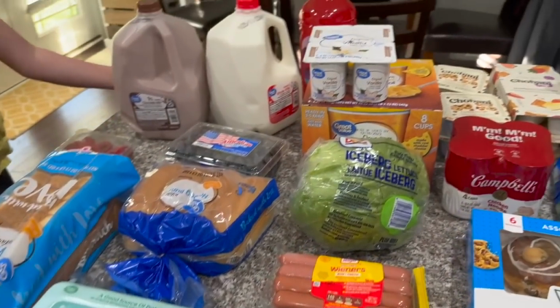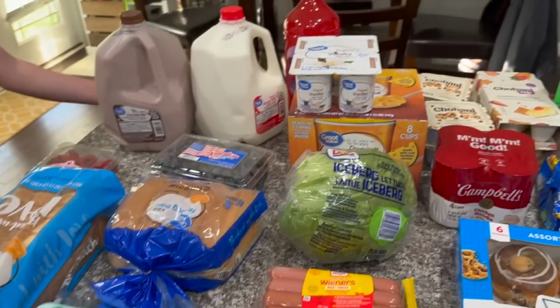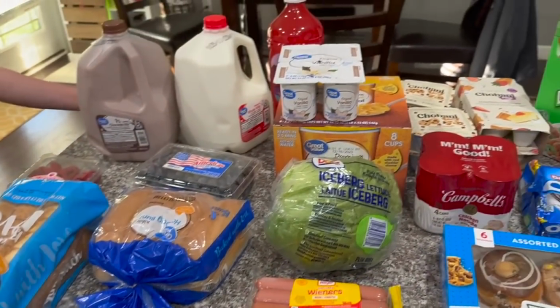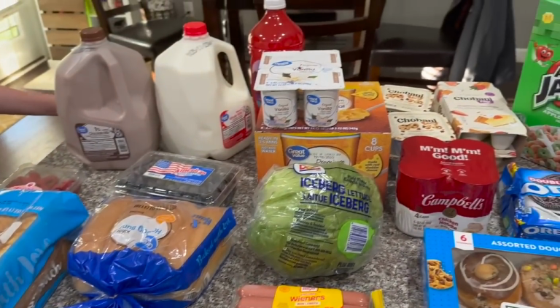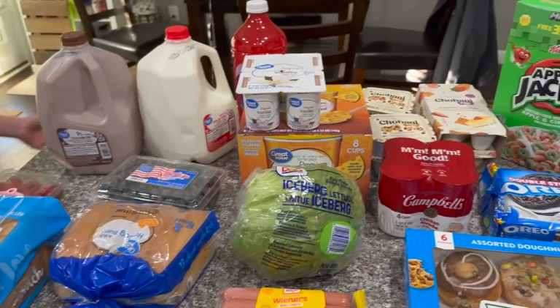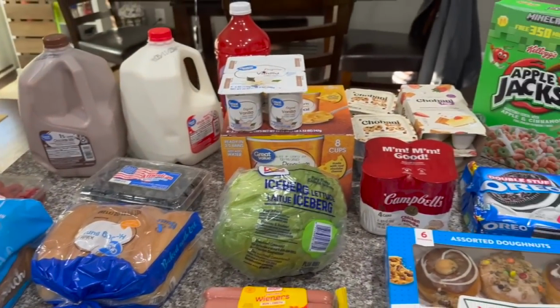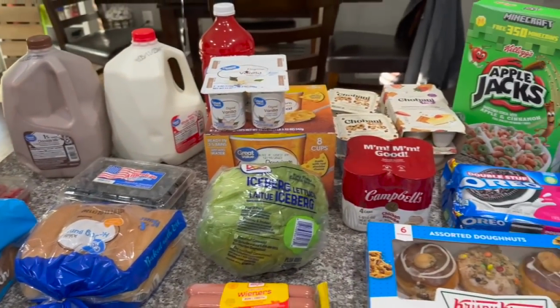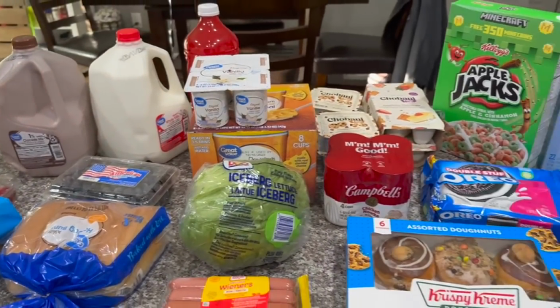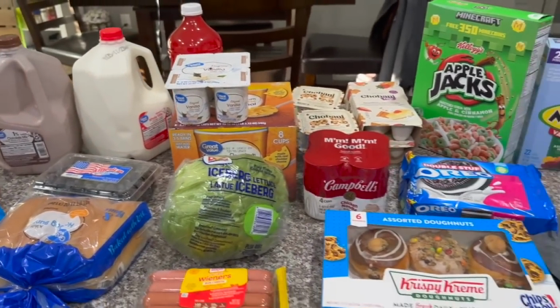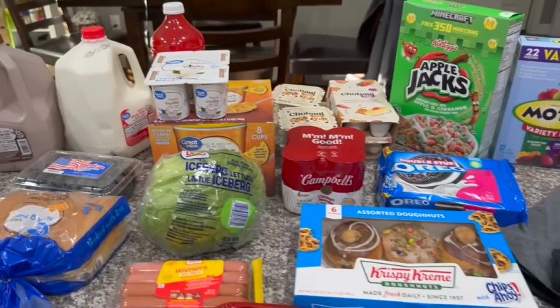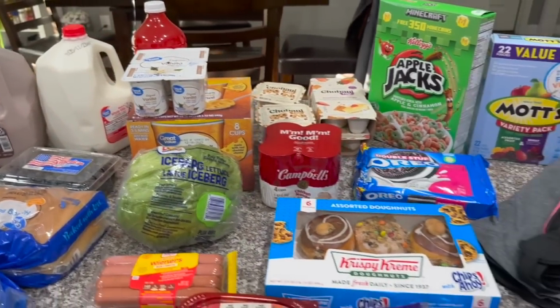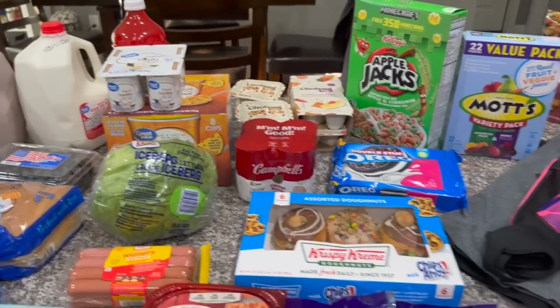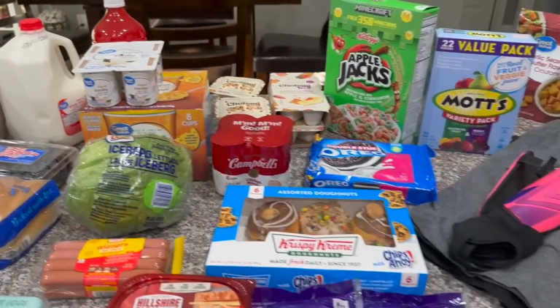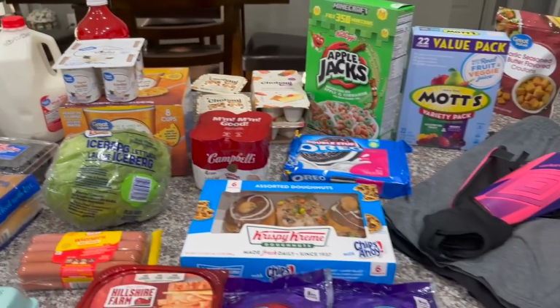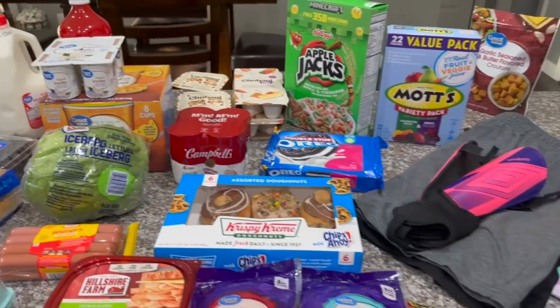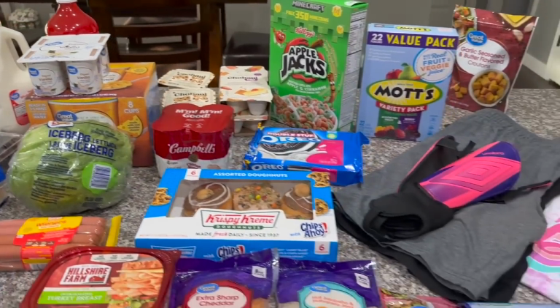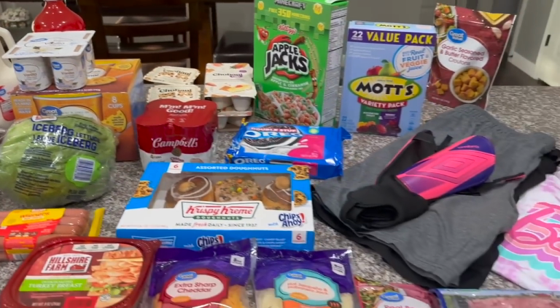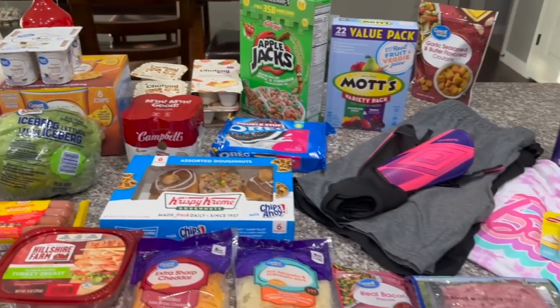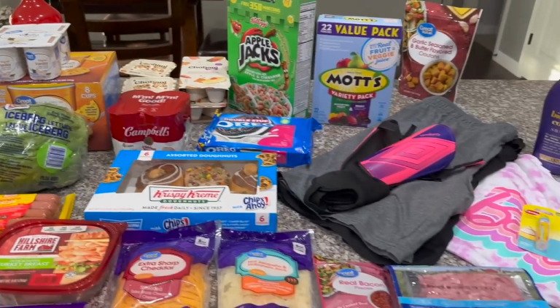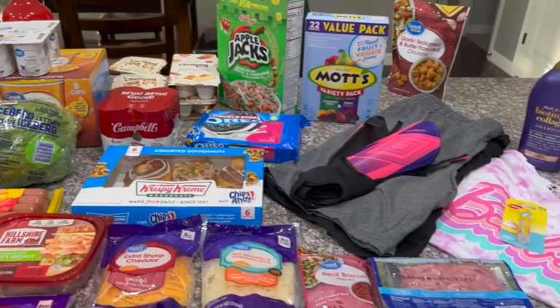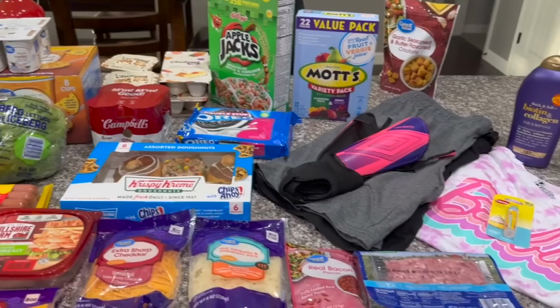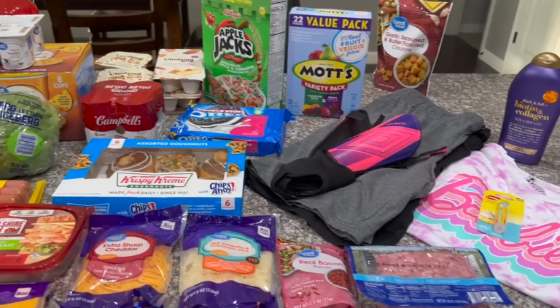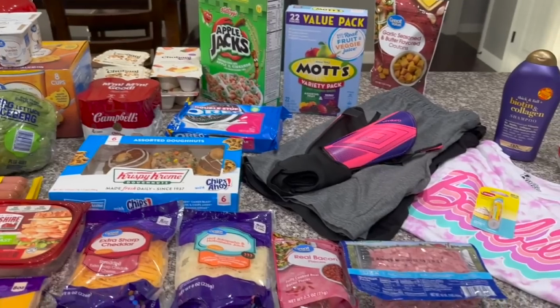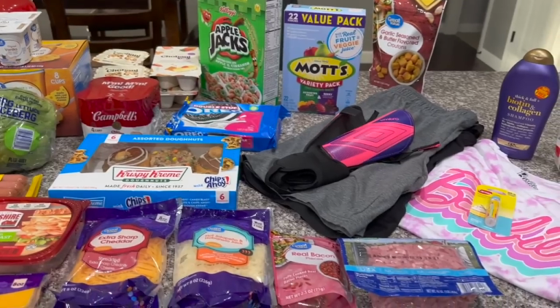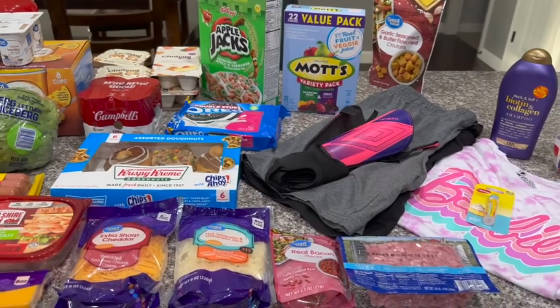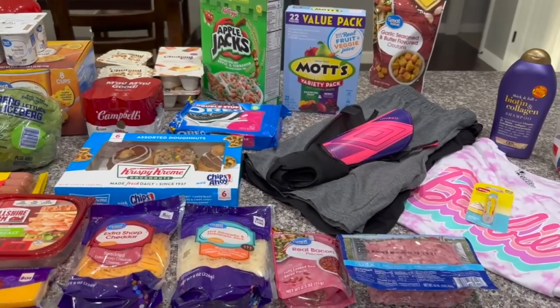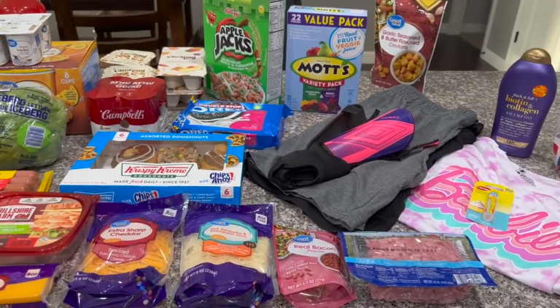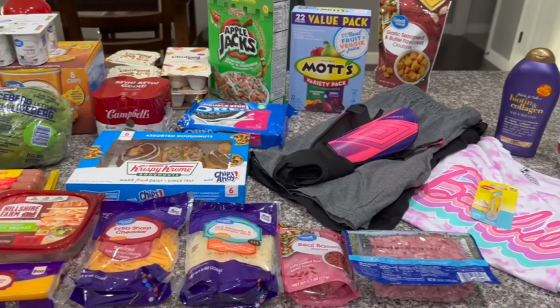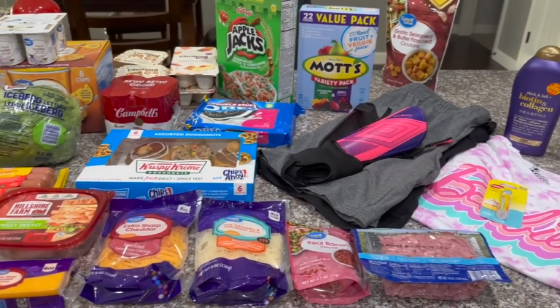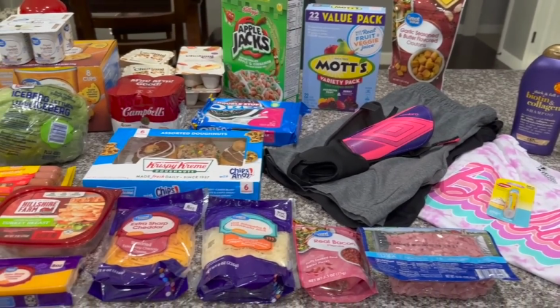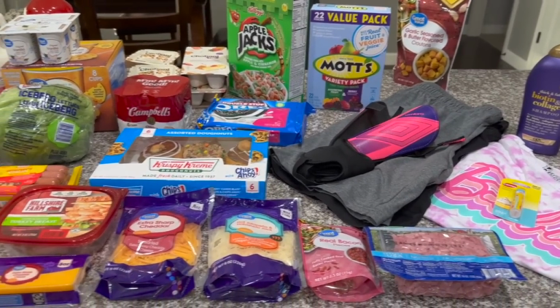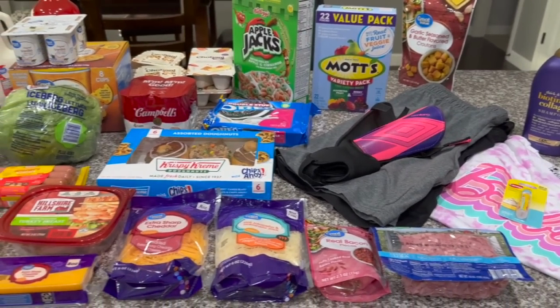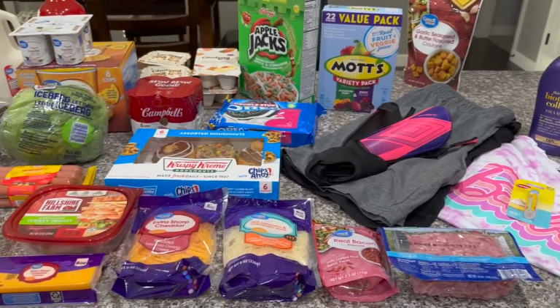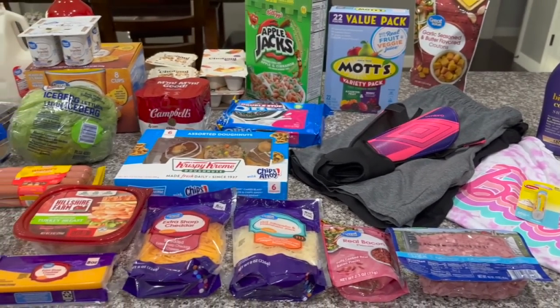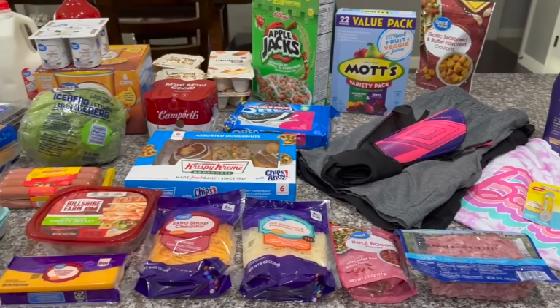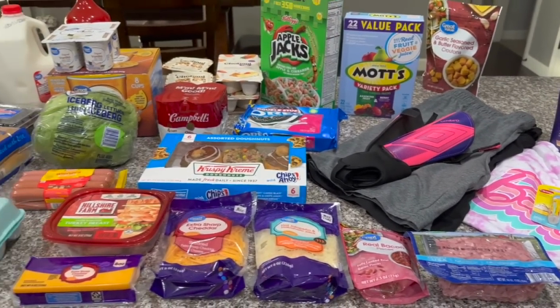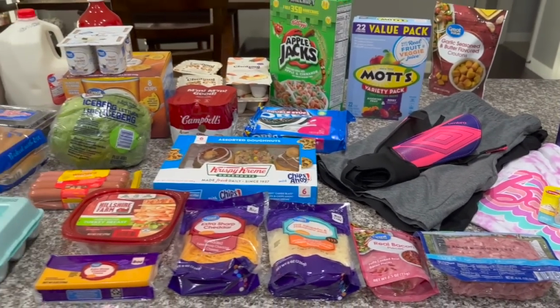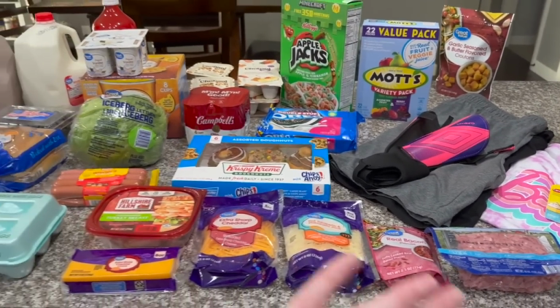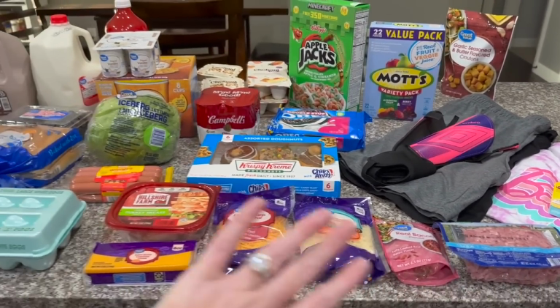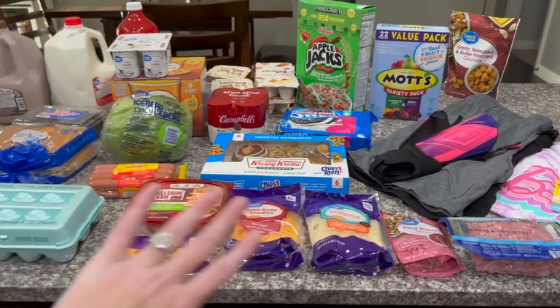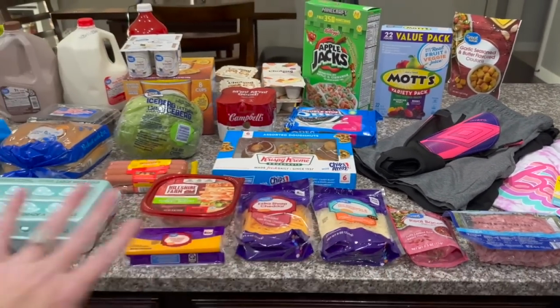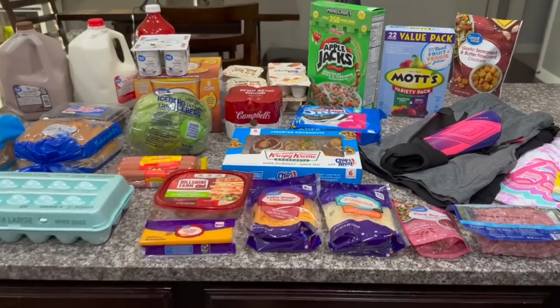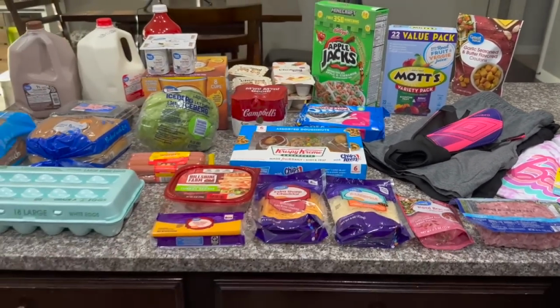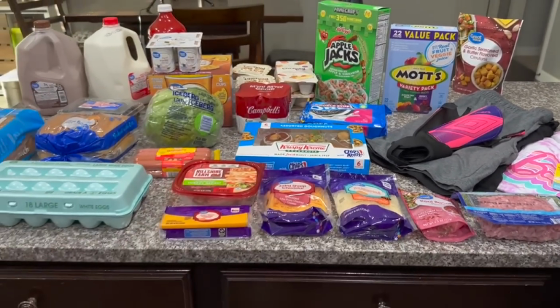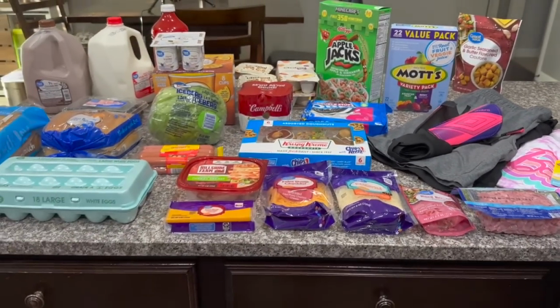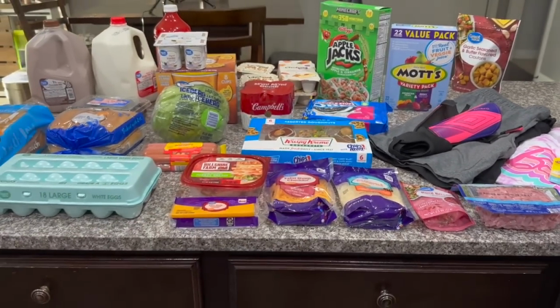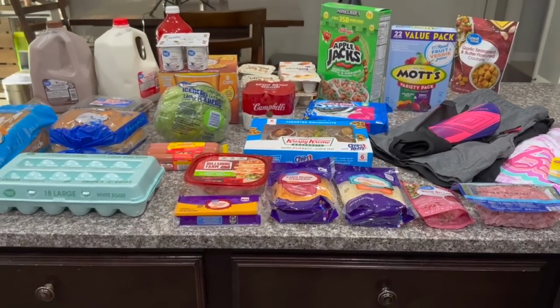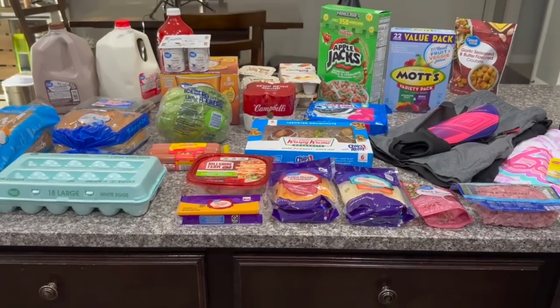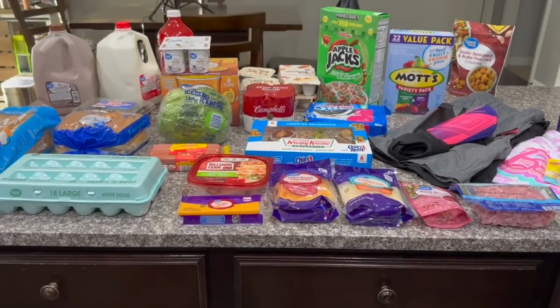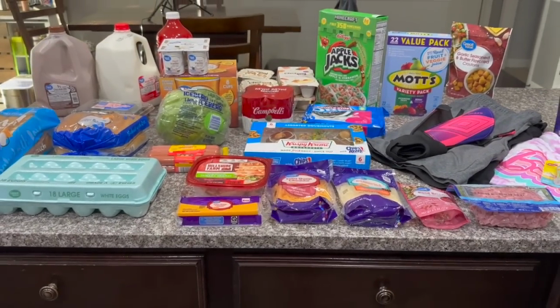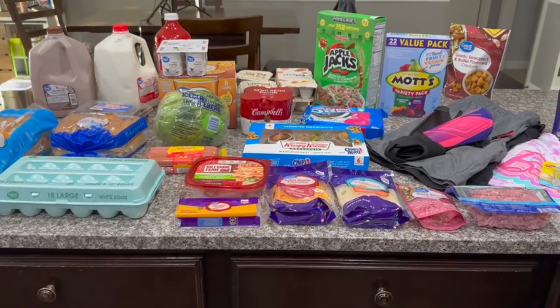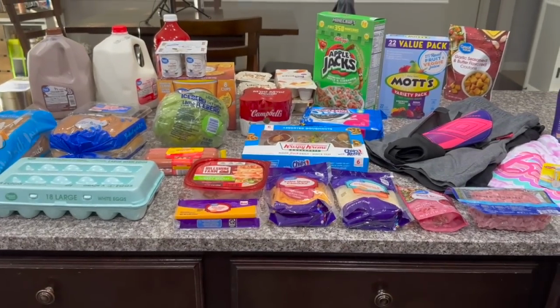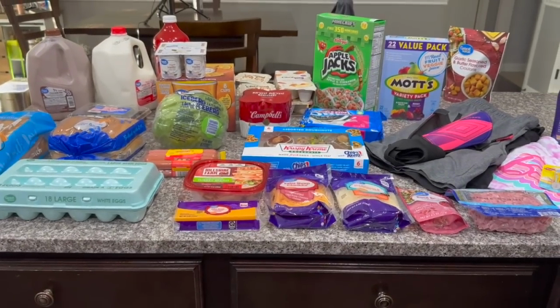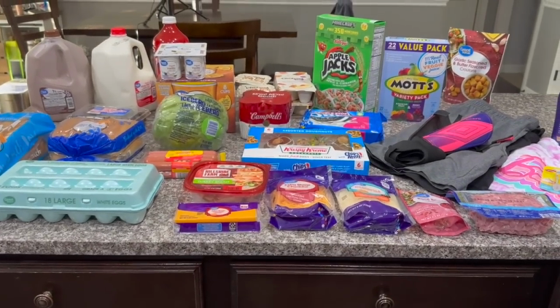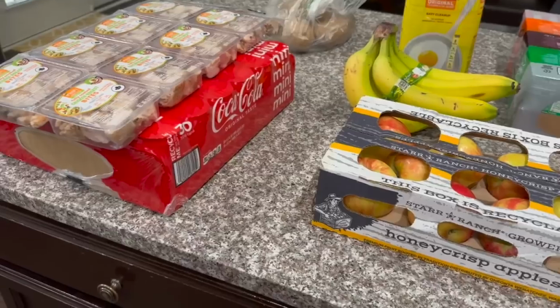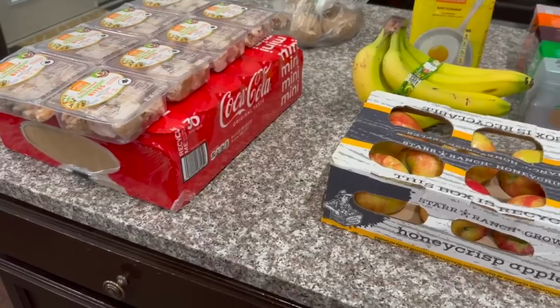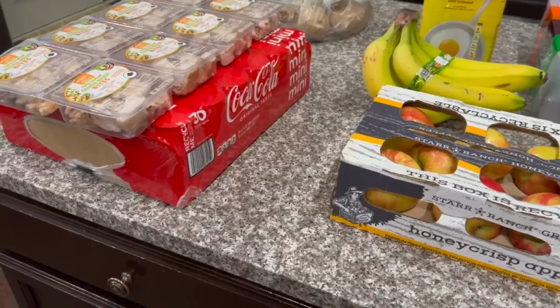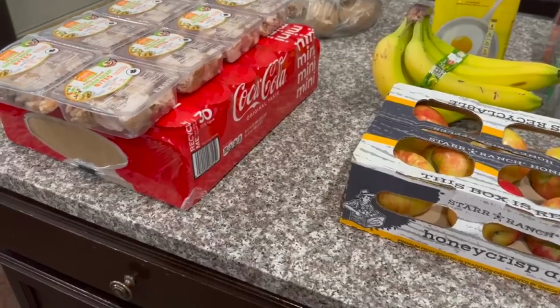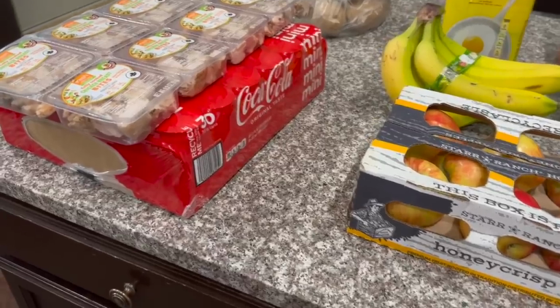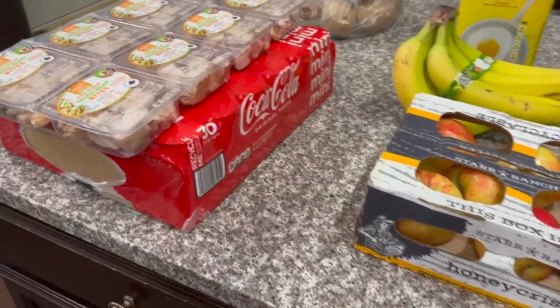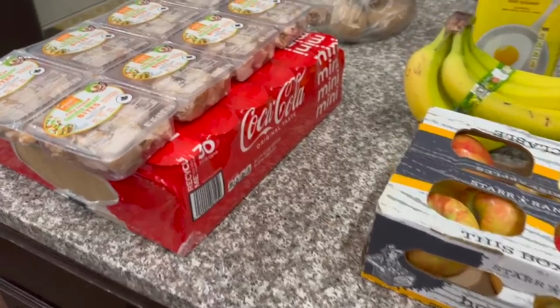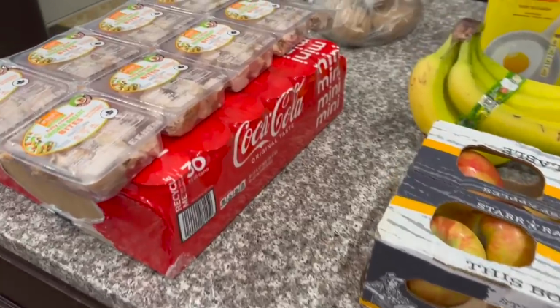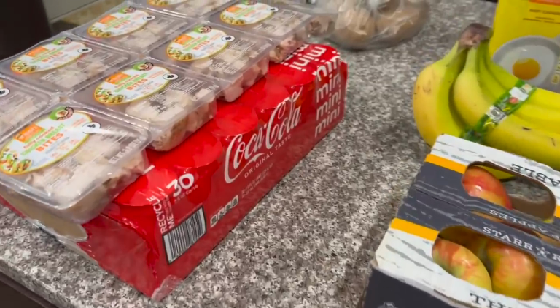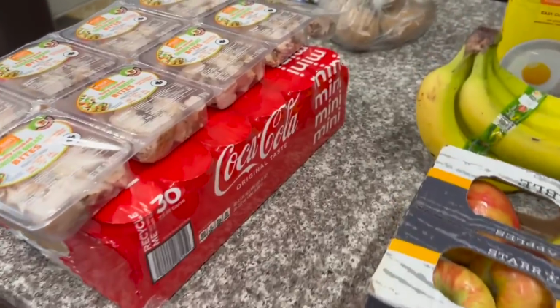We also got some chicken noodle soup, Oreos, hot dog buns, hot dog wieners, lettuce for salads — we prefer a head of lettuce rather than the packages. Got some eggs, sliceable cheese, extra sharp cheddar for me and hot jalapeño habanero jack for Alex. Real bacon pieces and diced ham for salads, and turkey breast meat. That's my little Walmart haul — hope you enjoyed it!